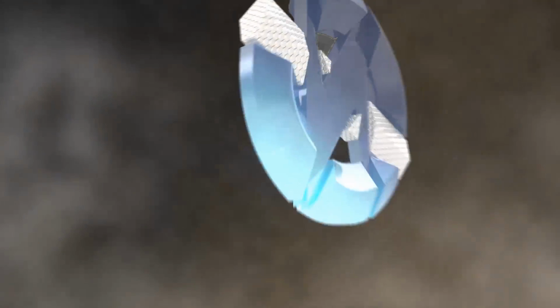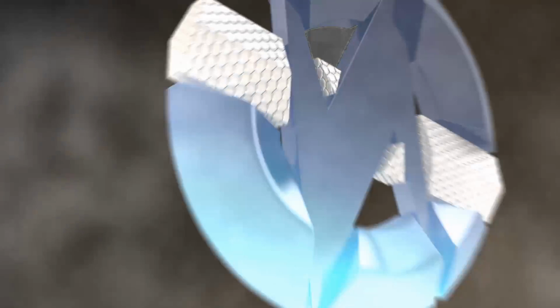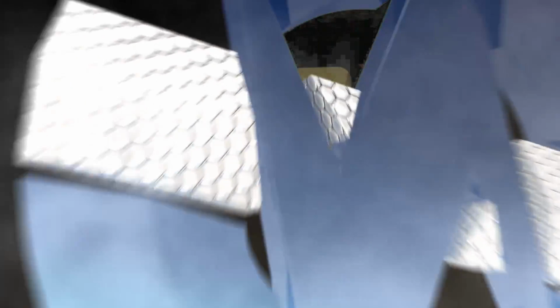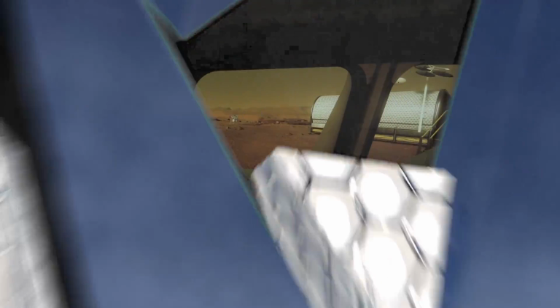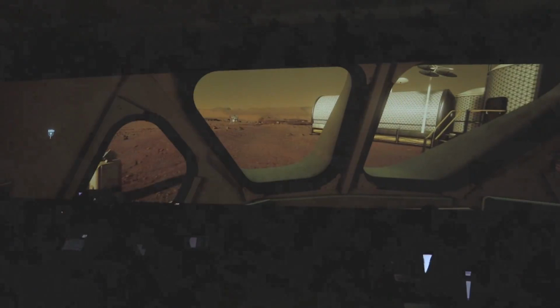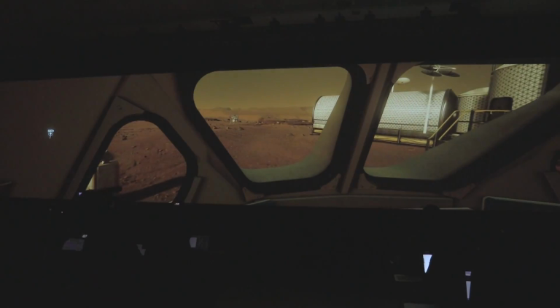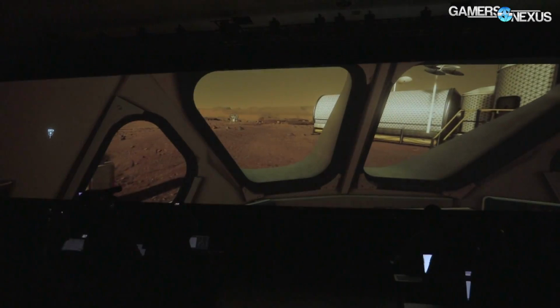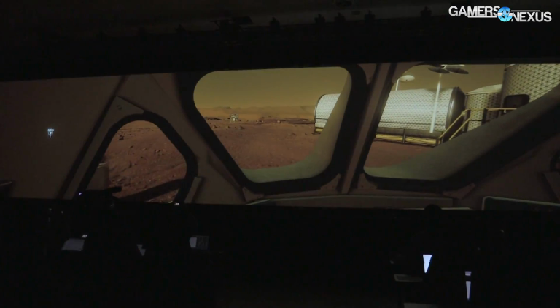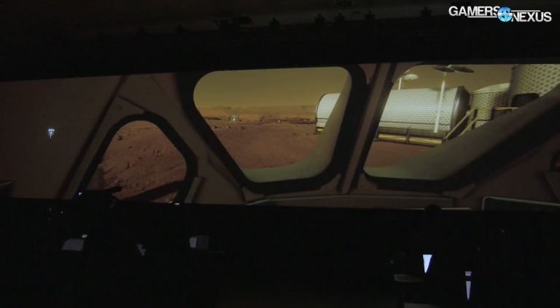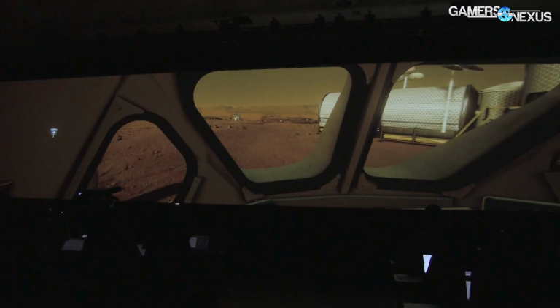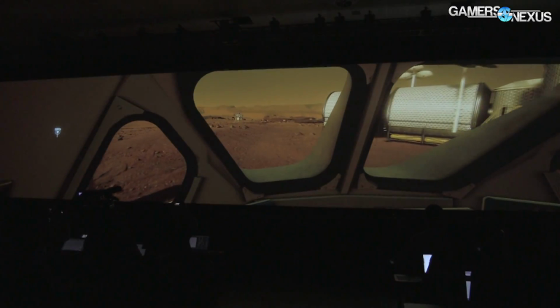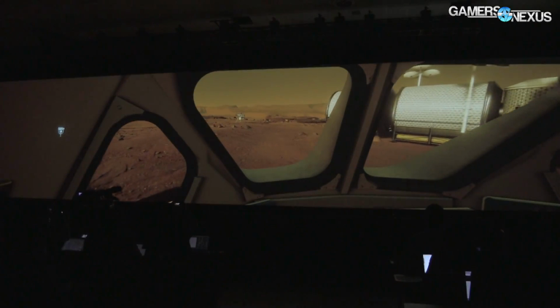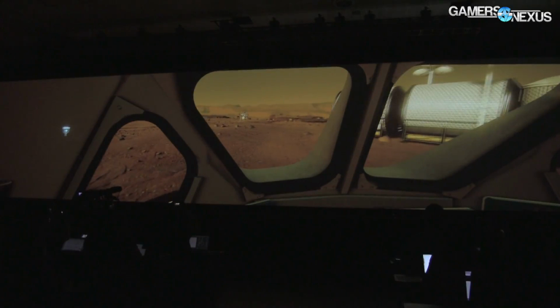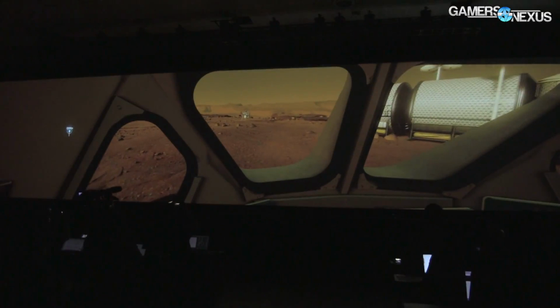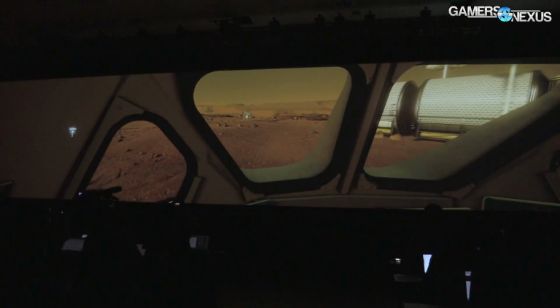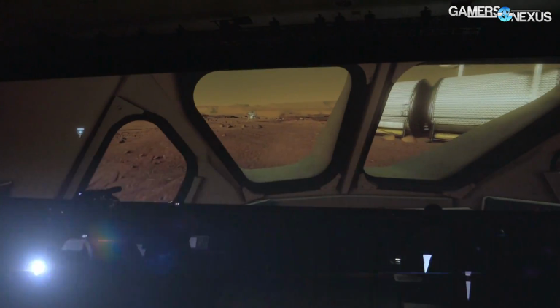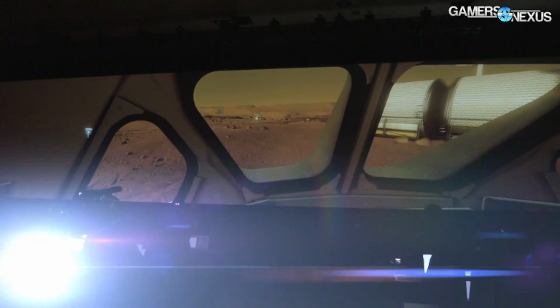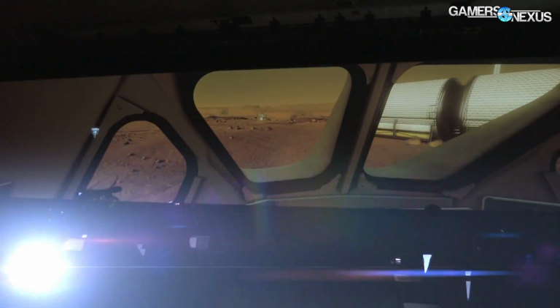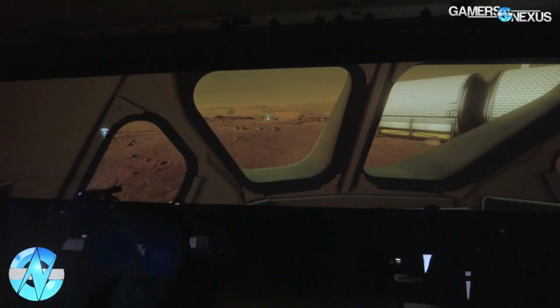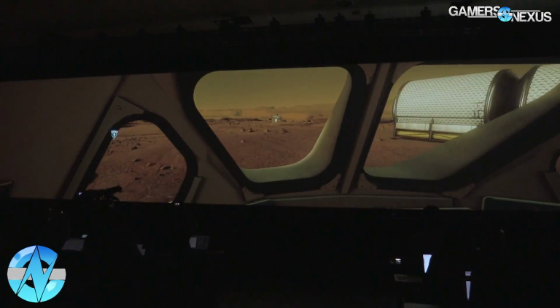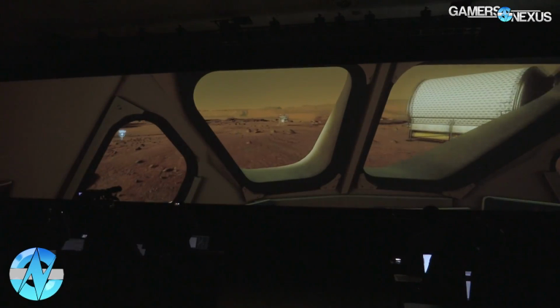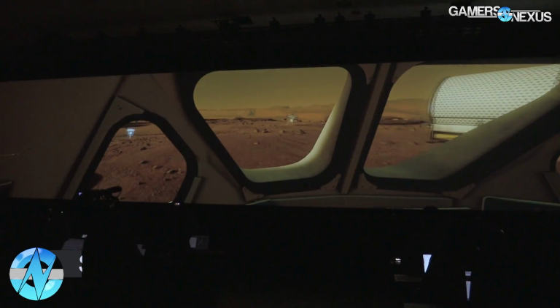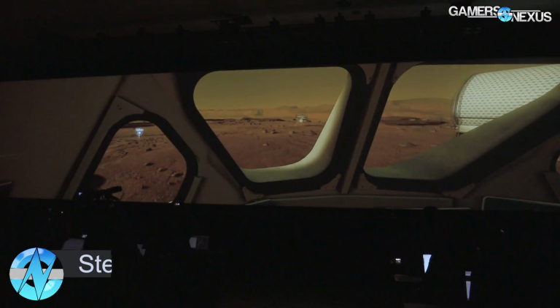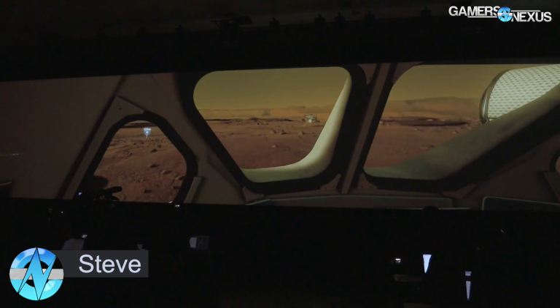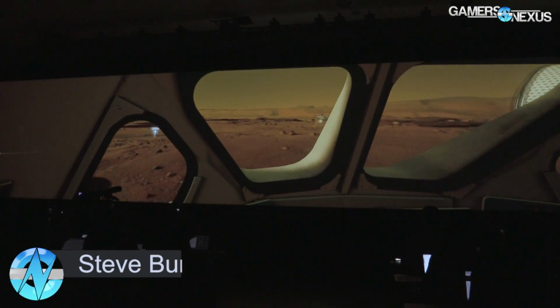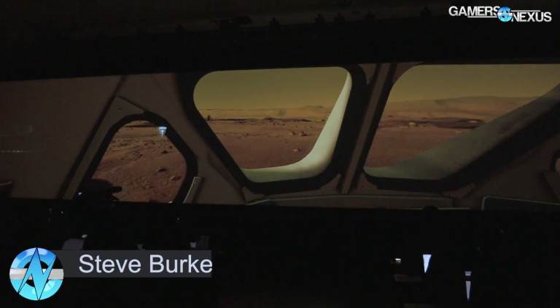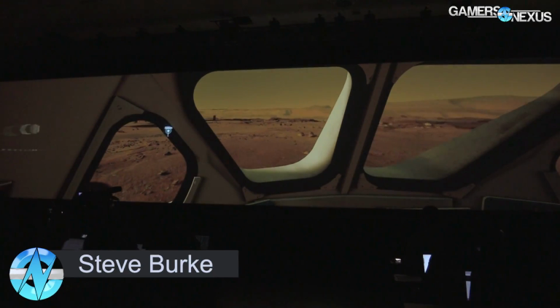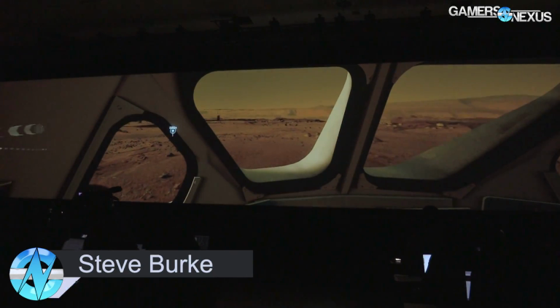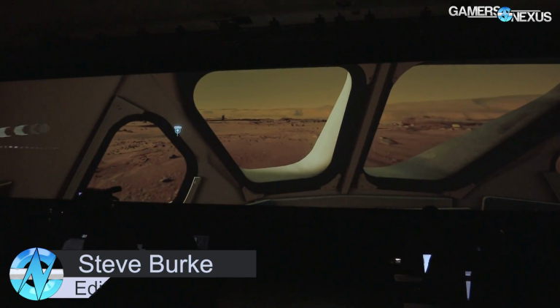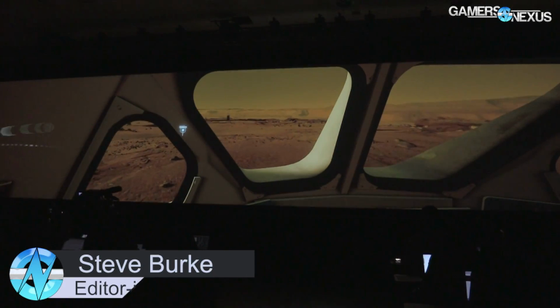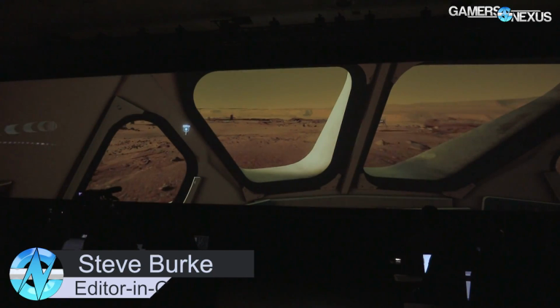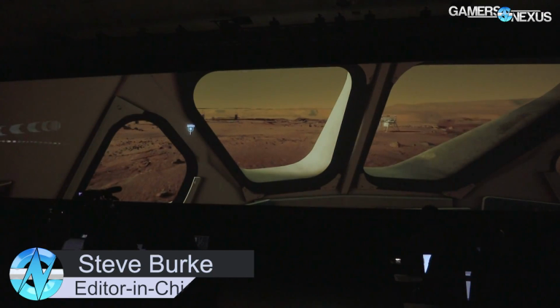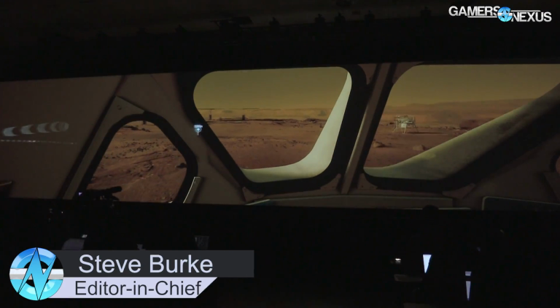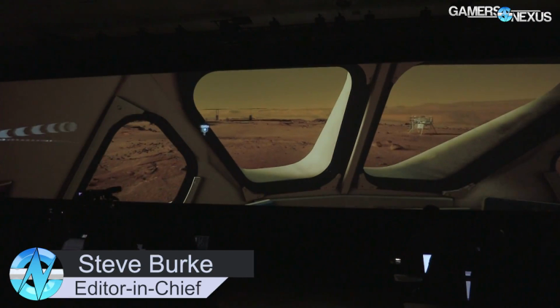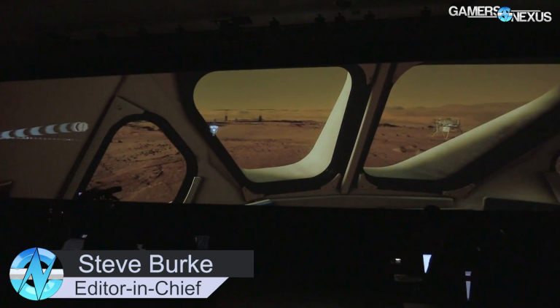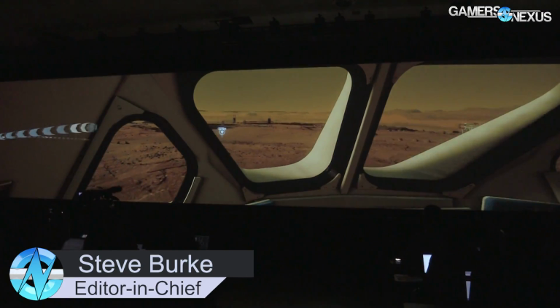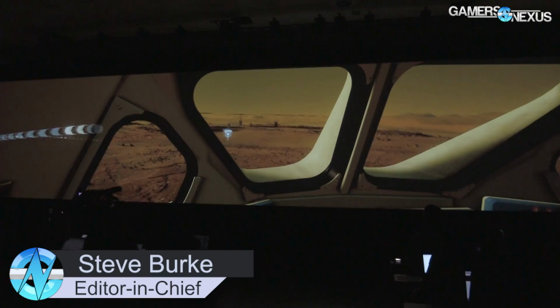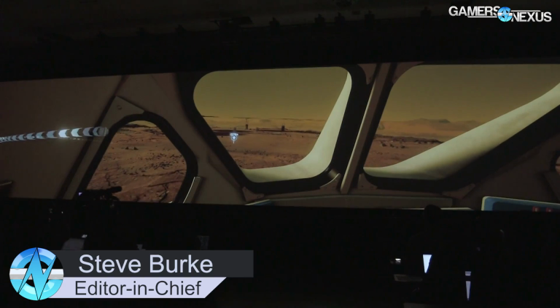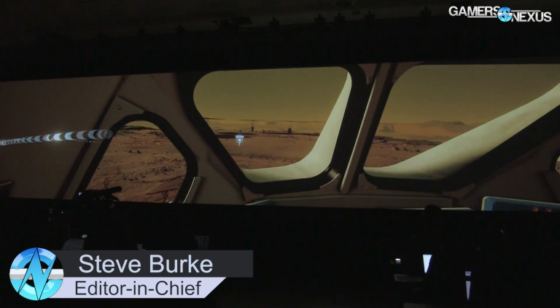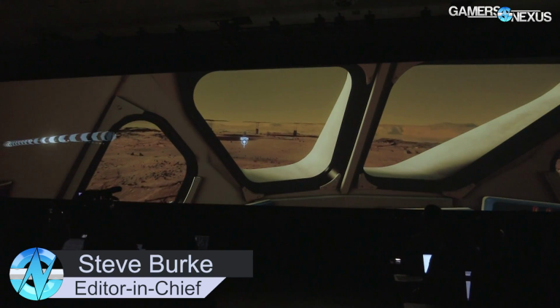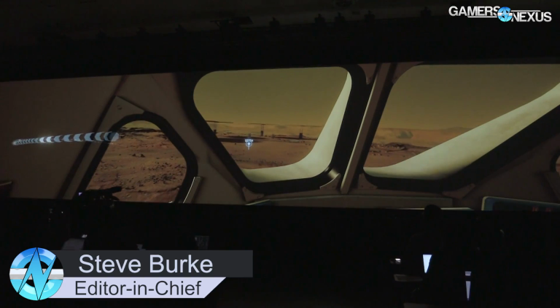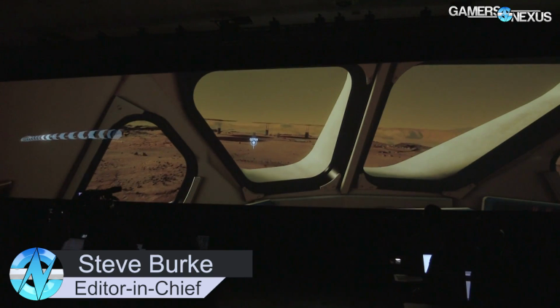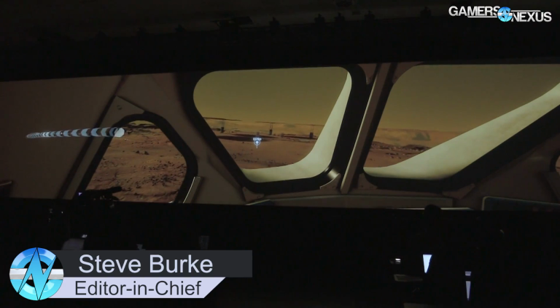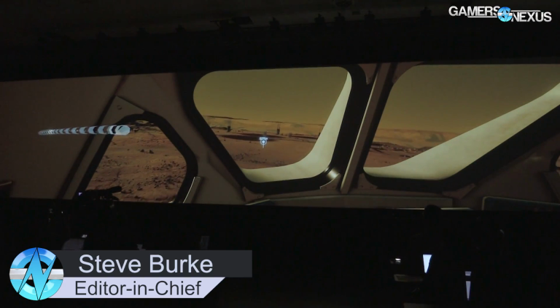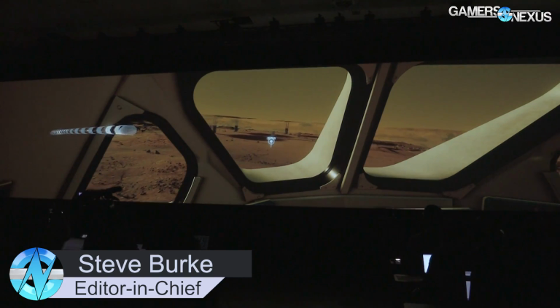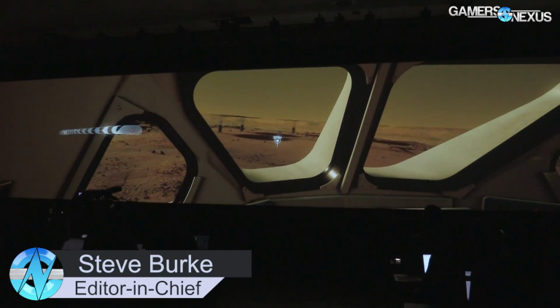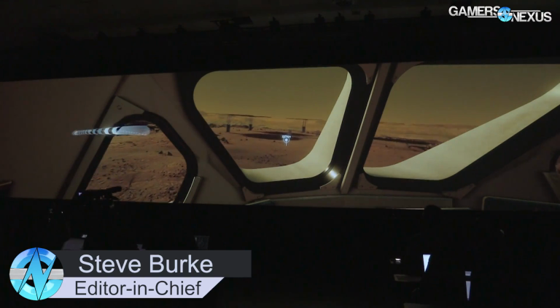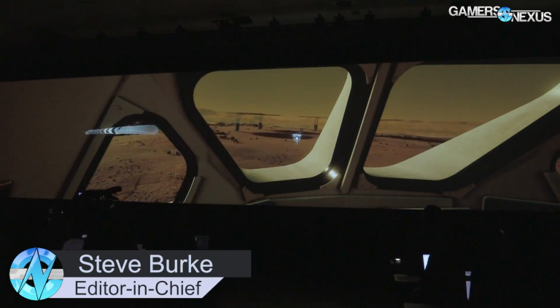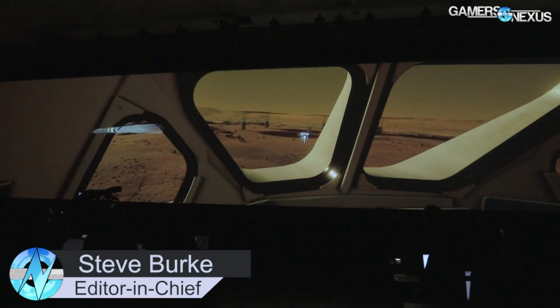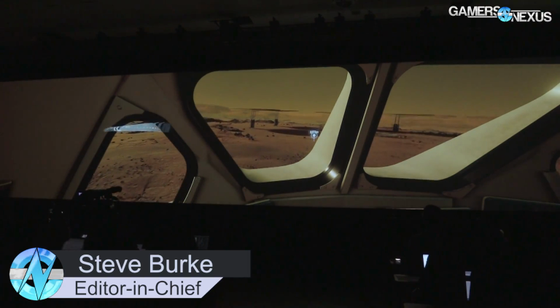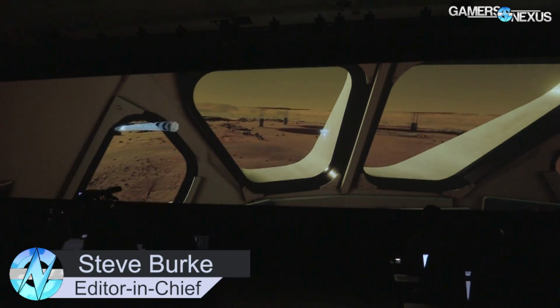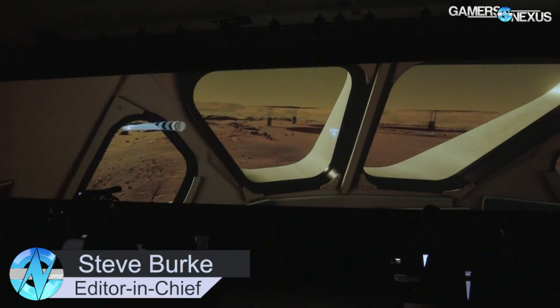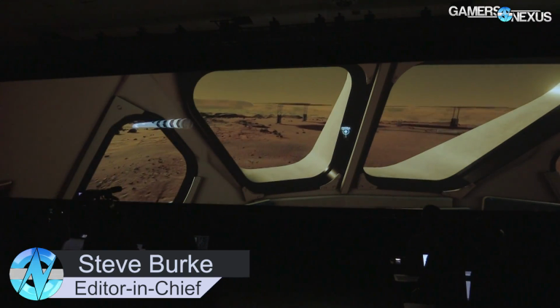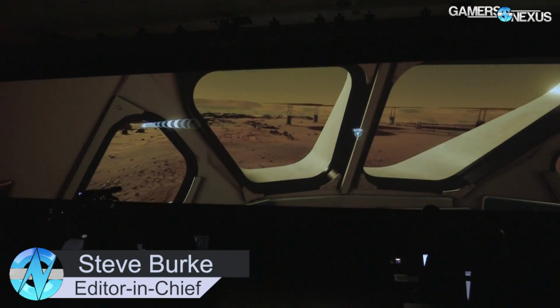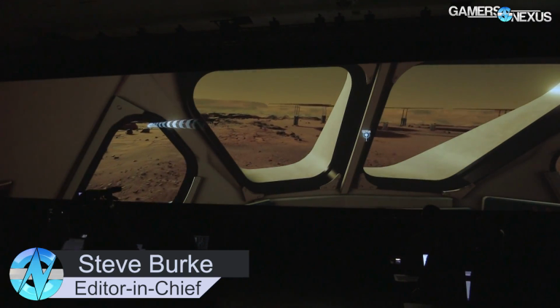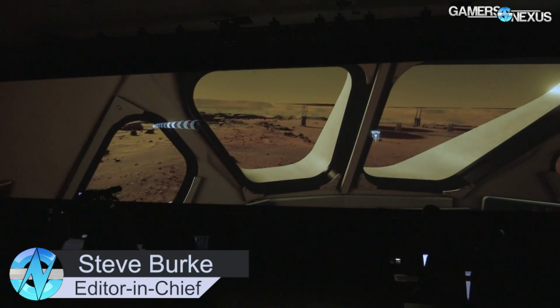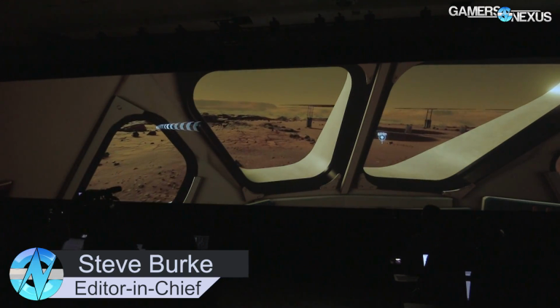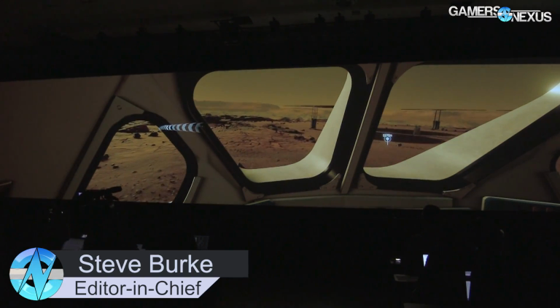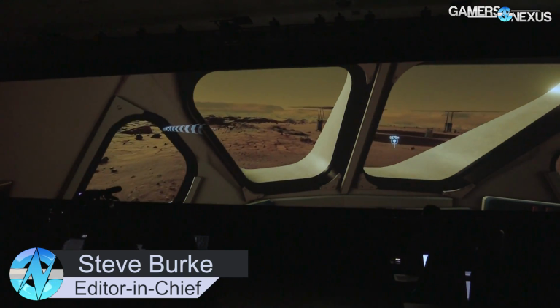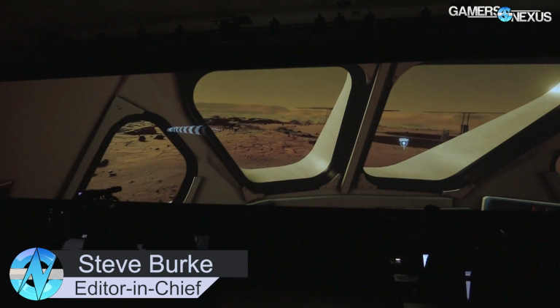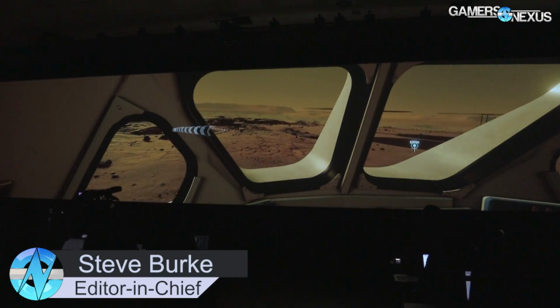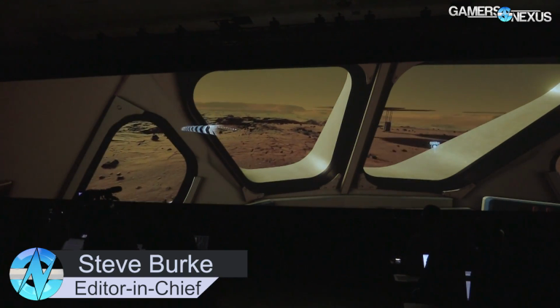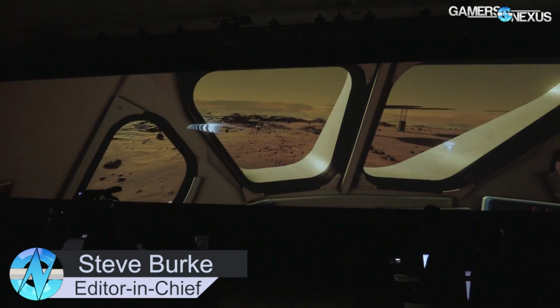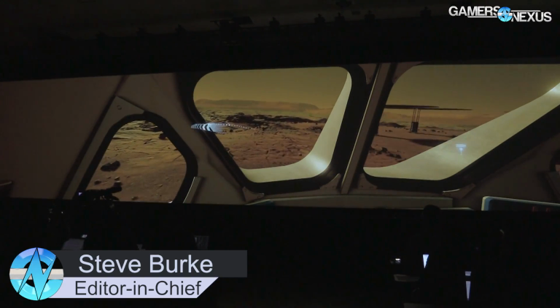We're here at GTC 2016 where we just saw the keynote from NVIDIA's conference, and the main item here to talk about today is a new VR demo.